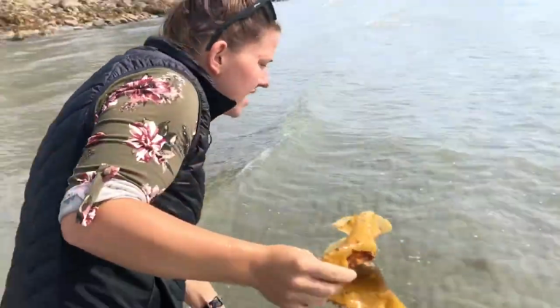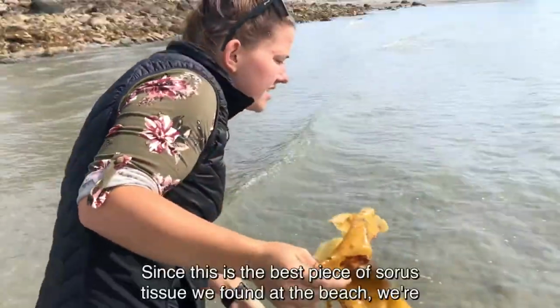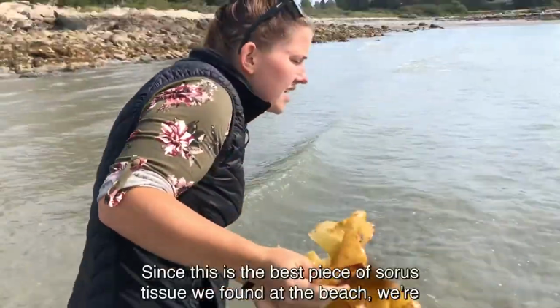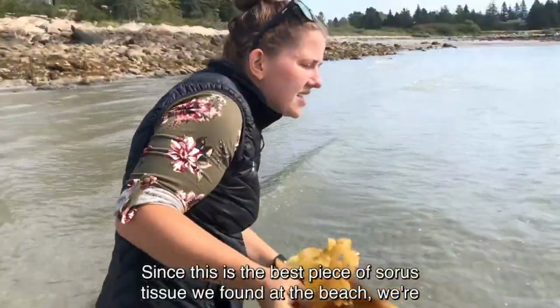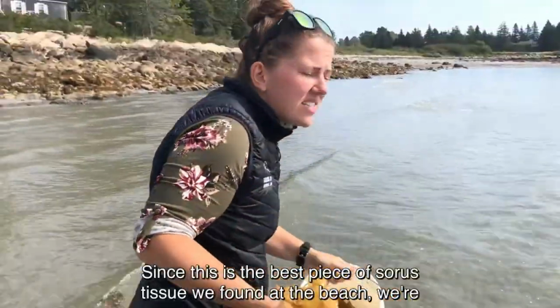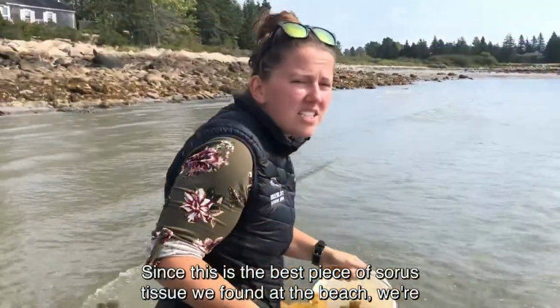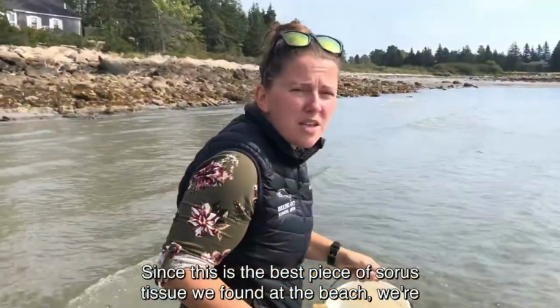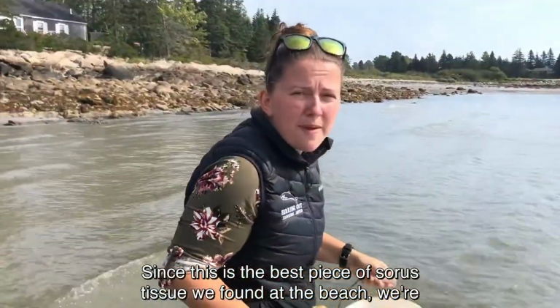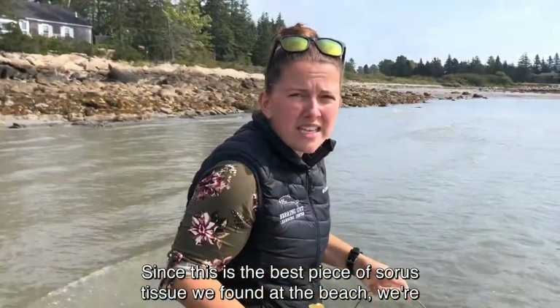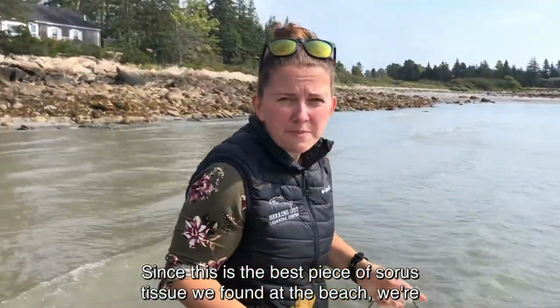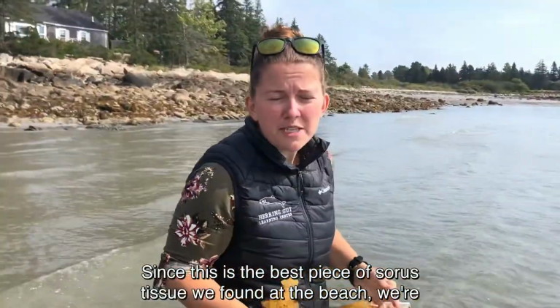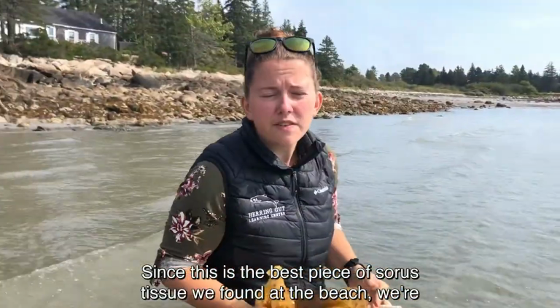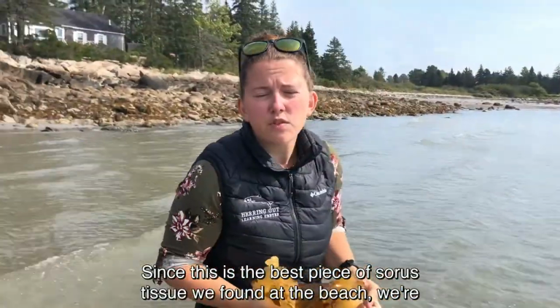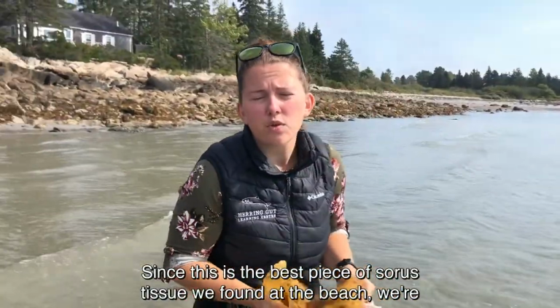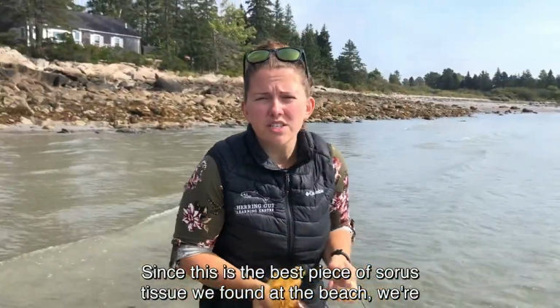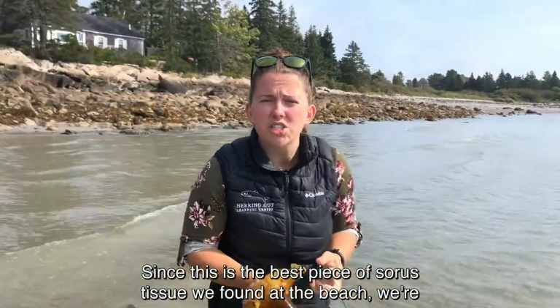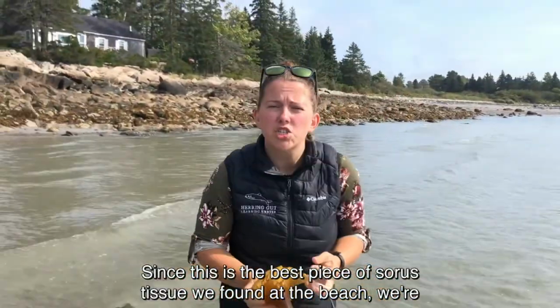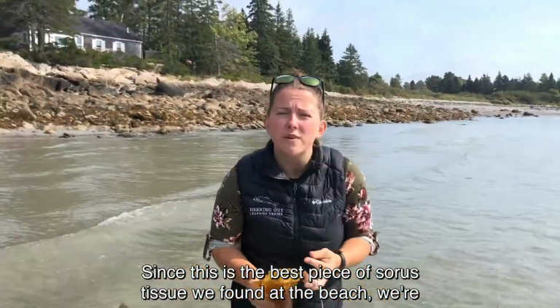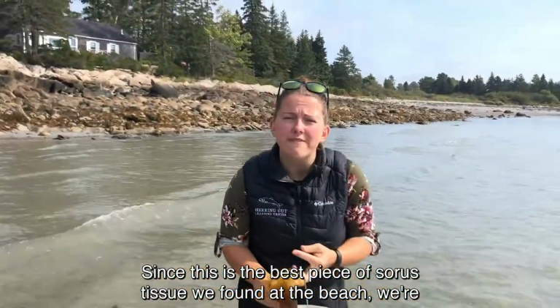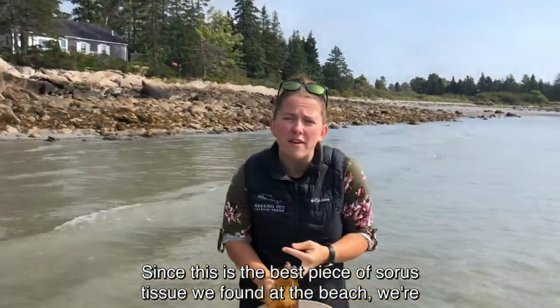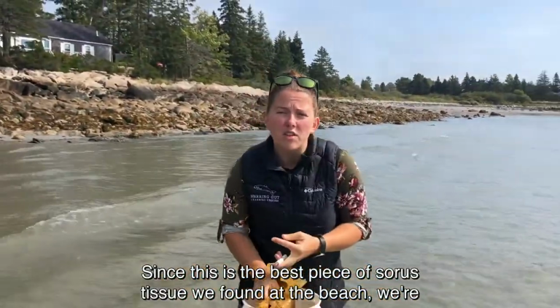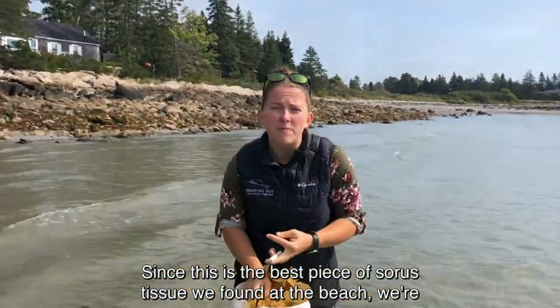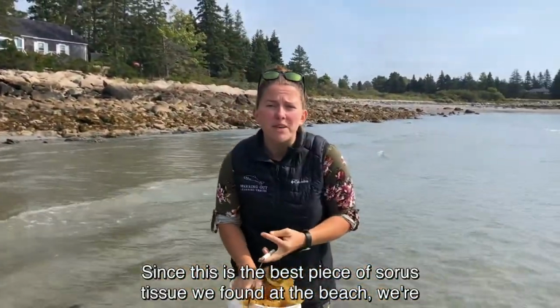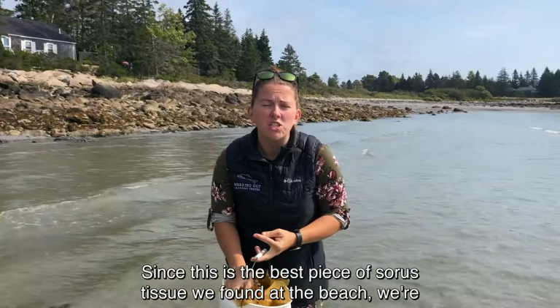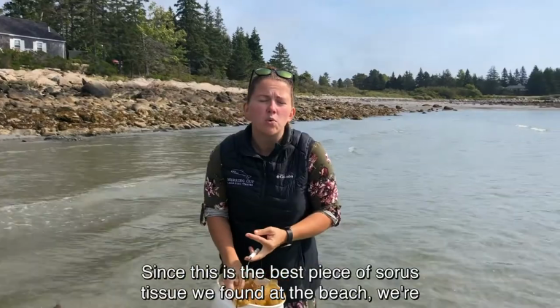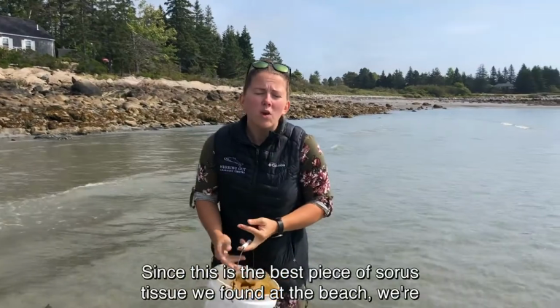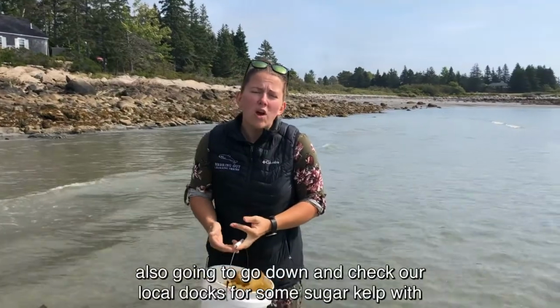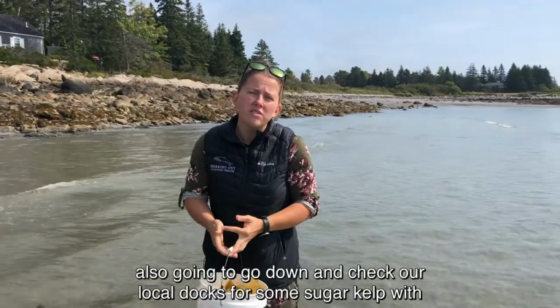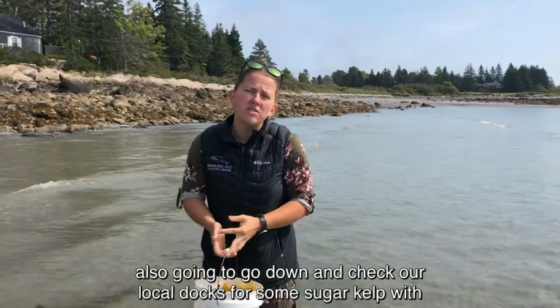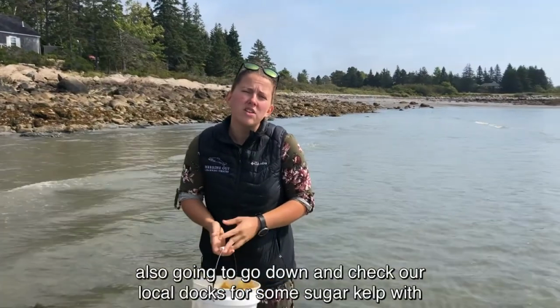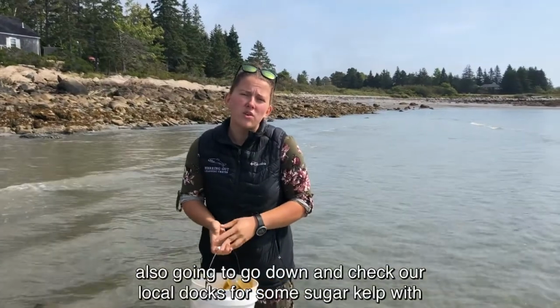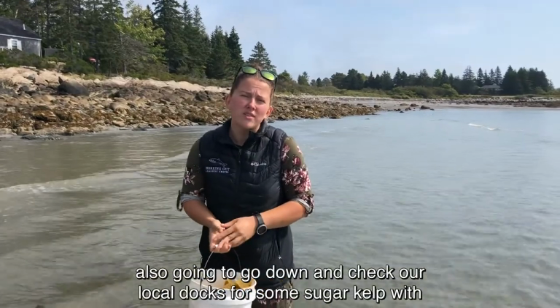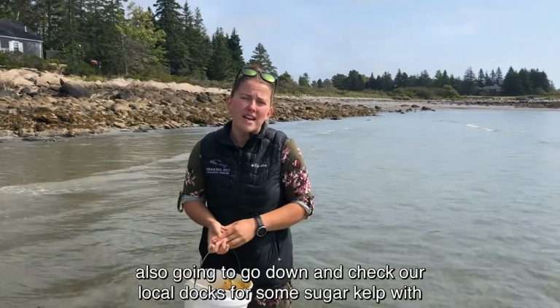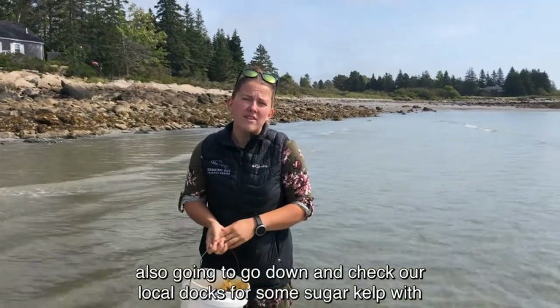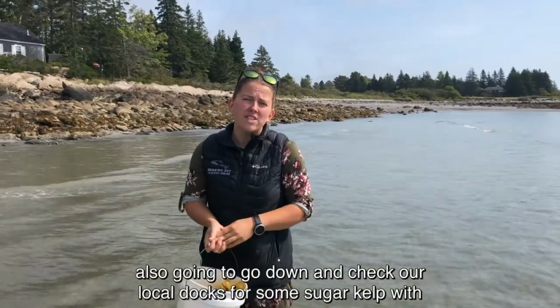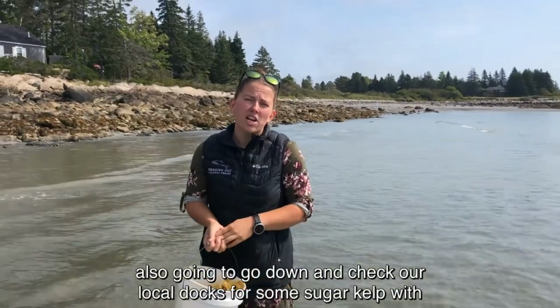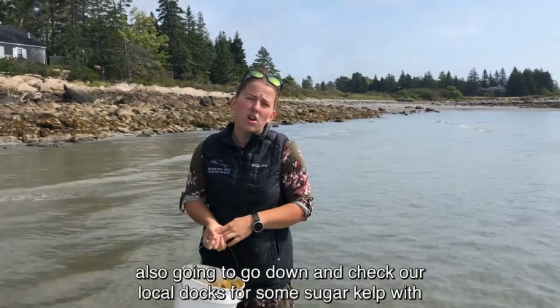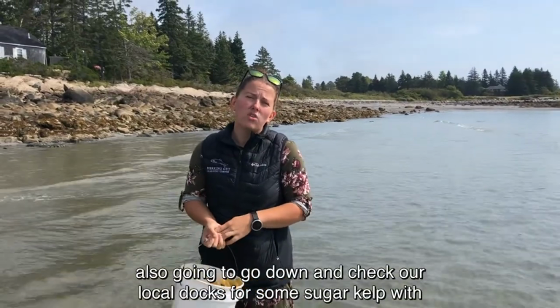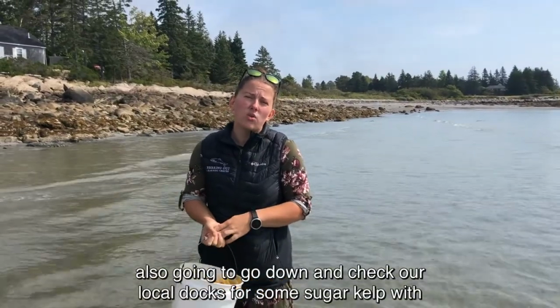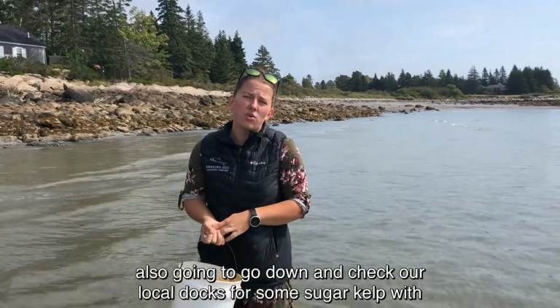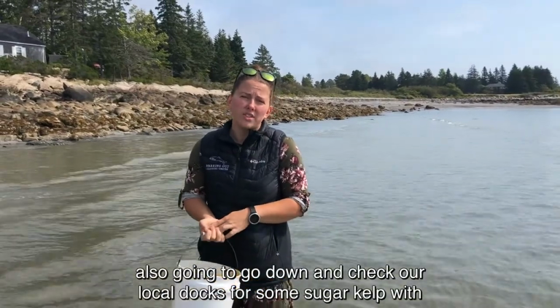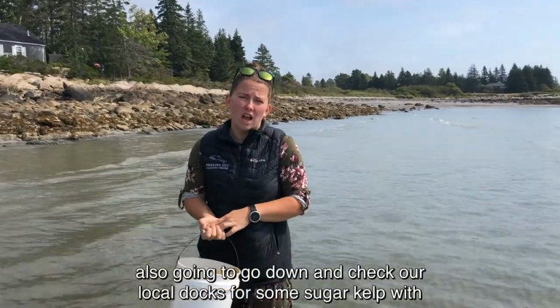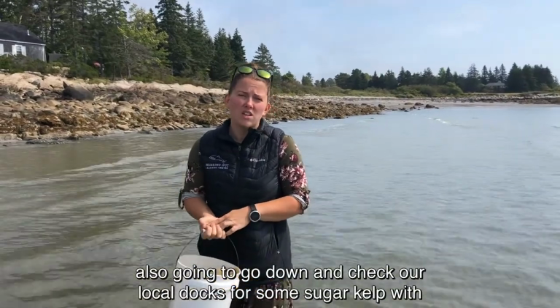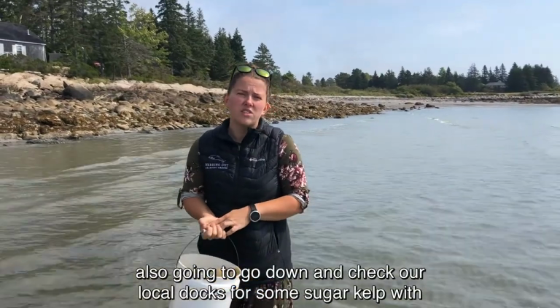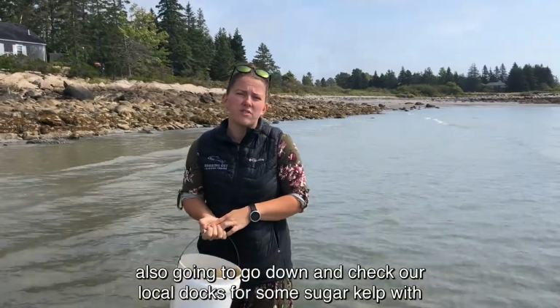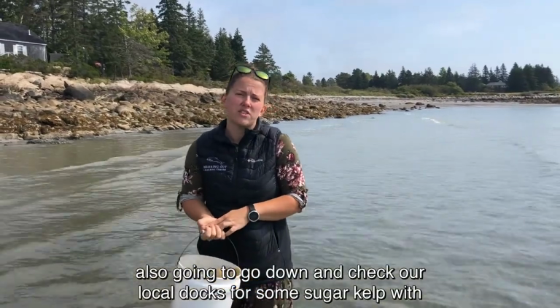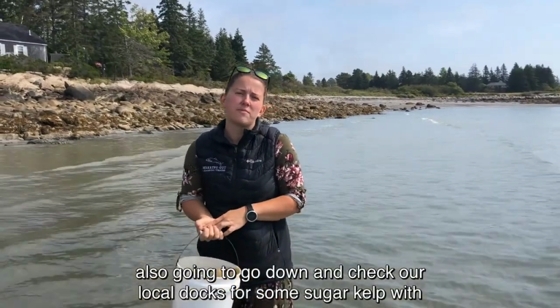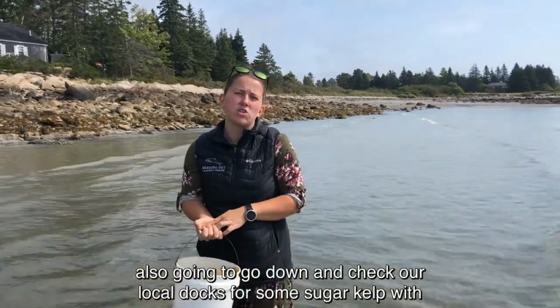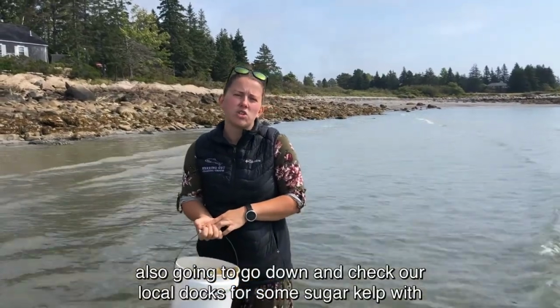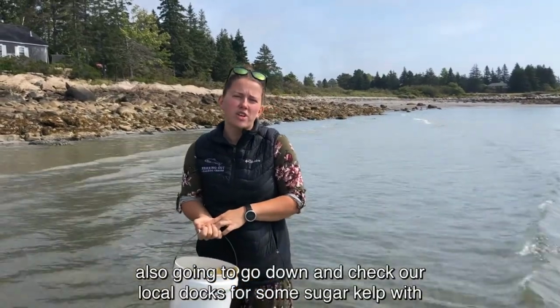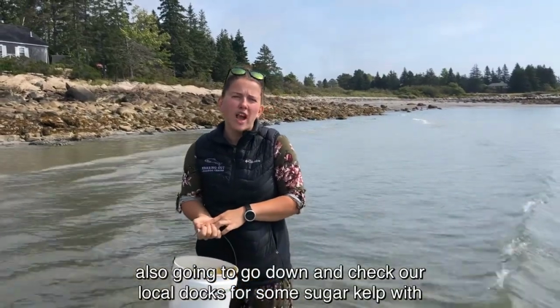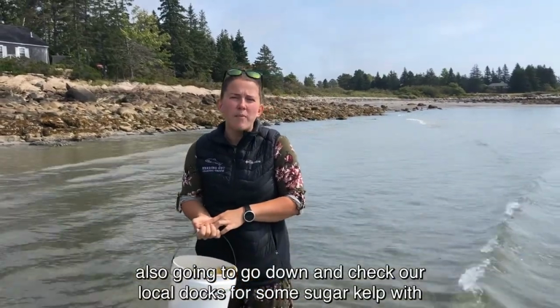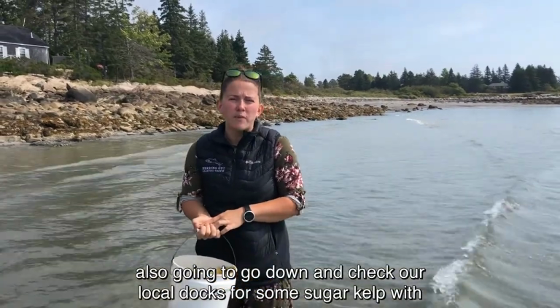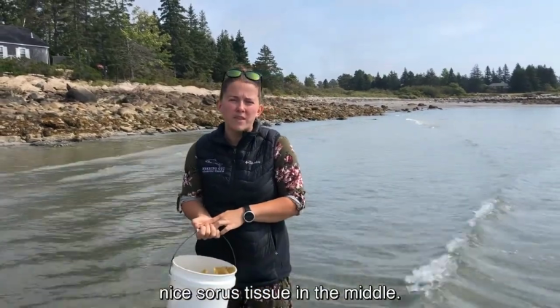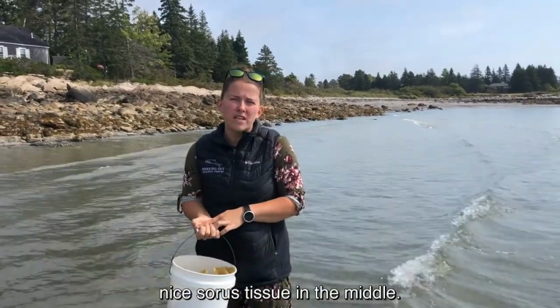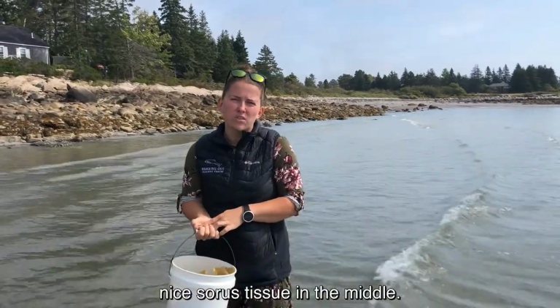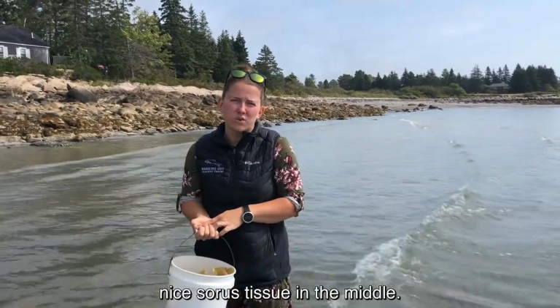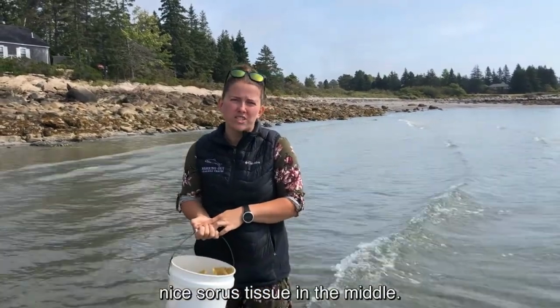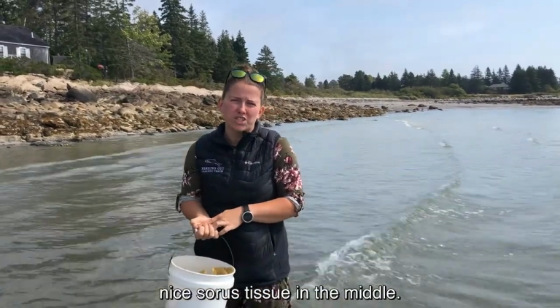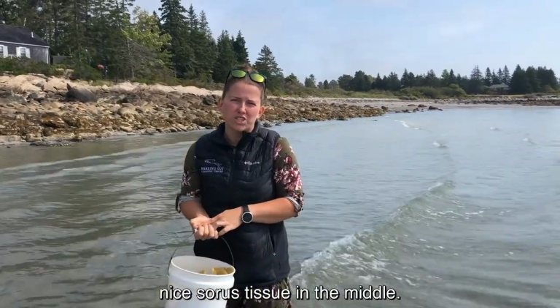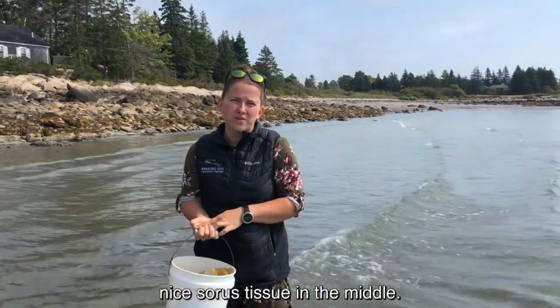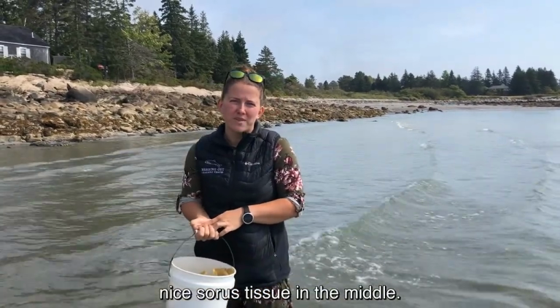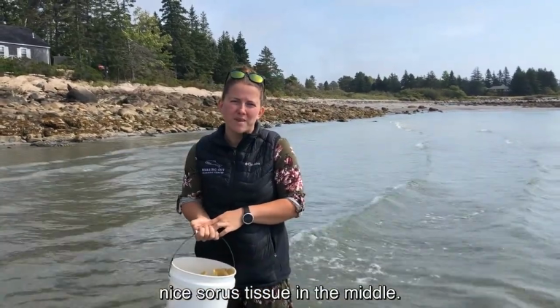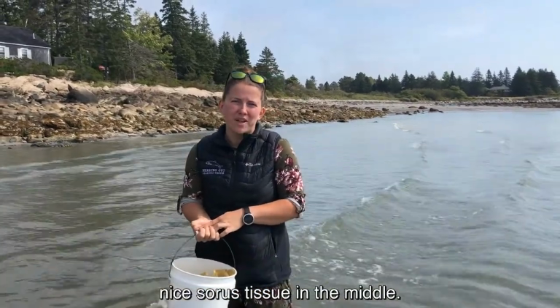Since this is the best piece of sori tissue we found at the beach, we're also going to go down and check our local docks for some sugar kelp with nice sori tissue in the middle.